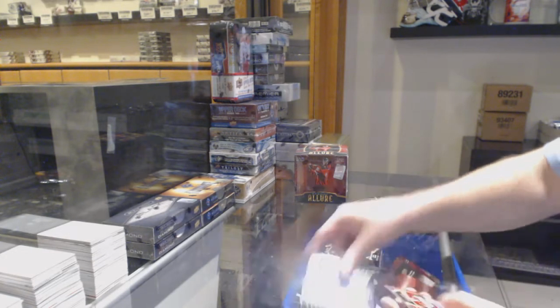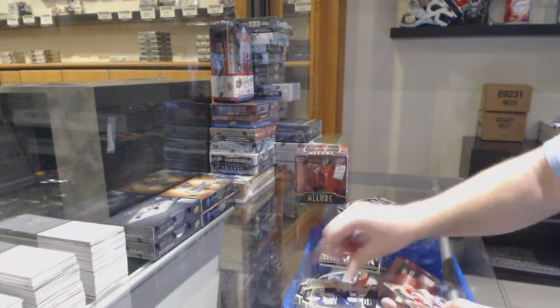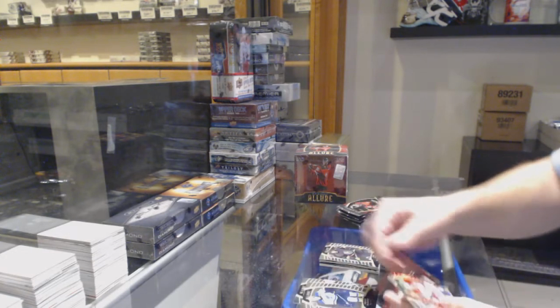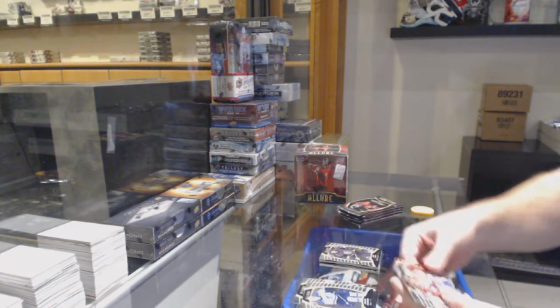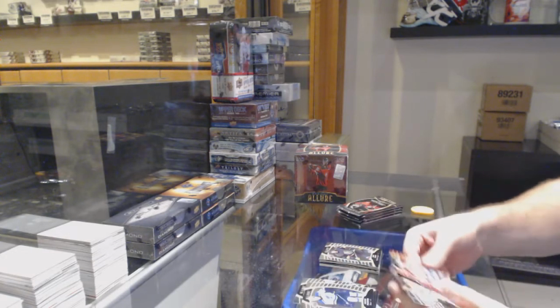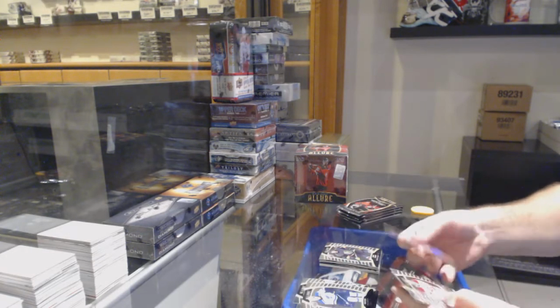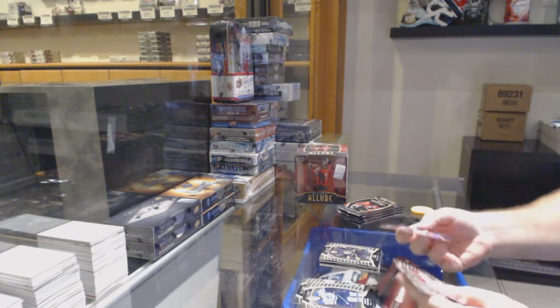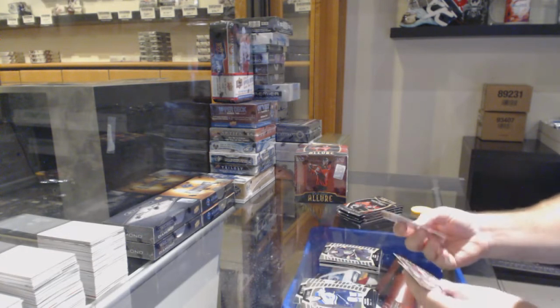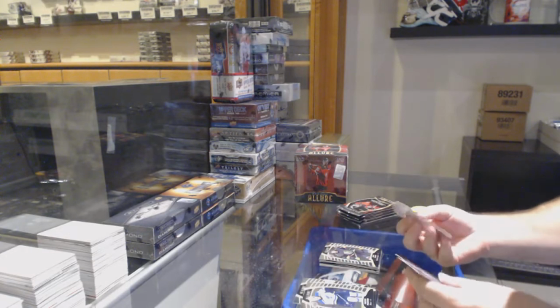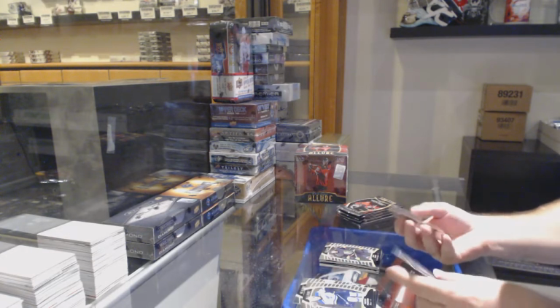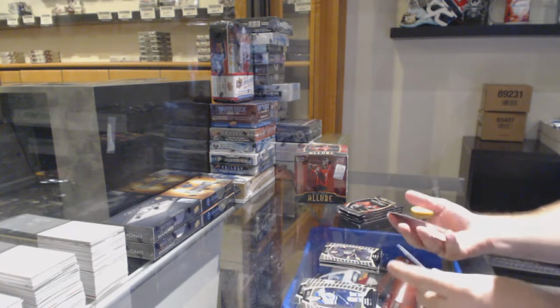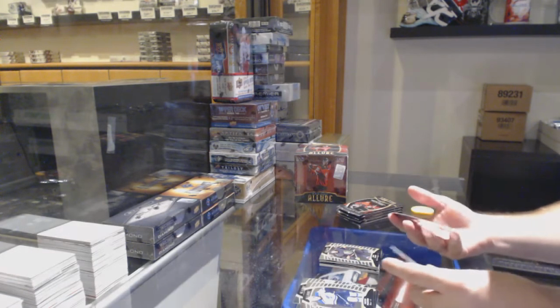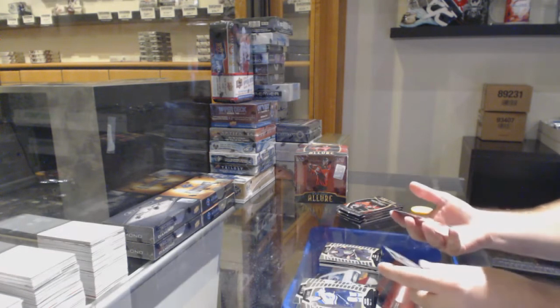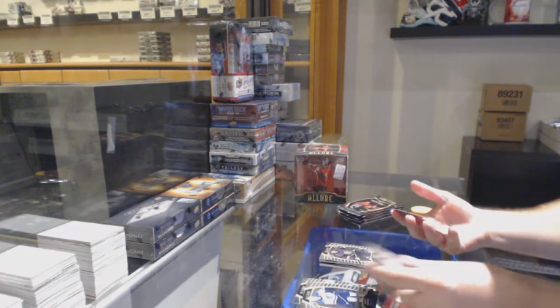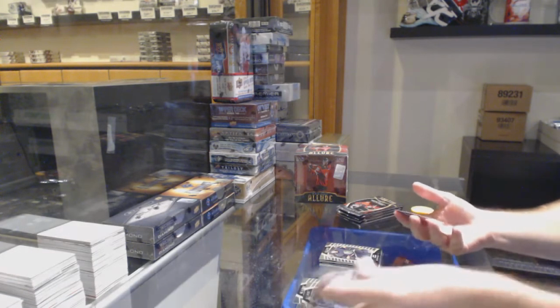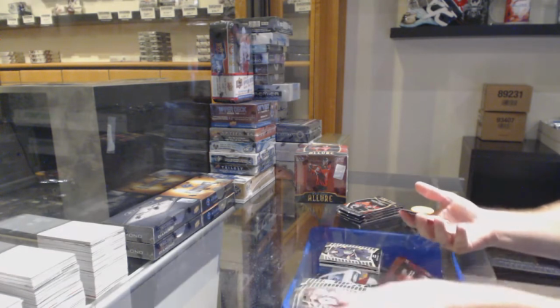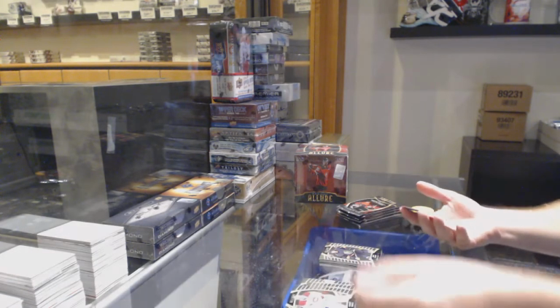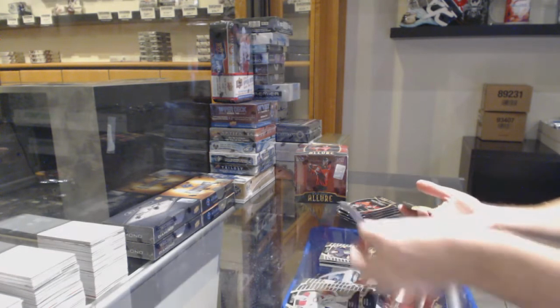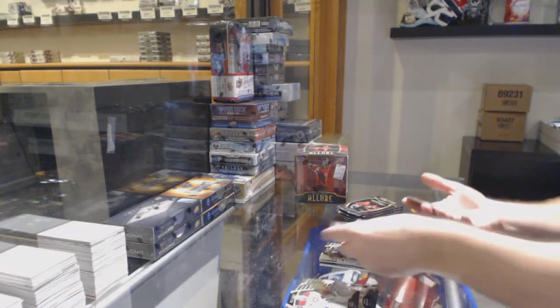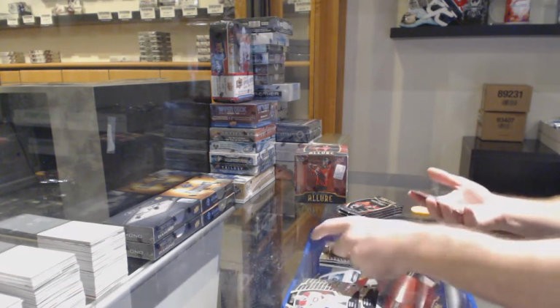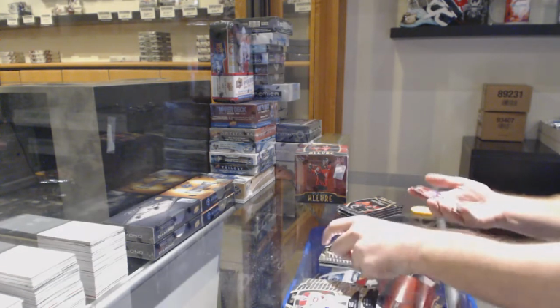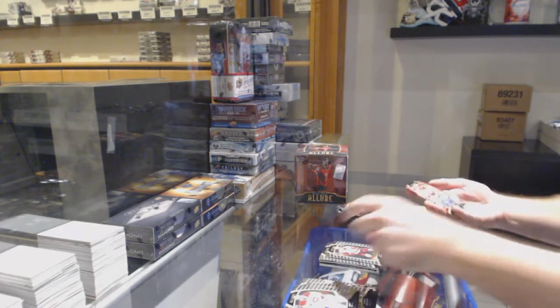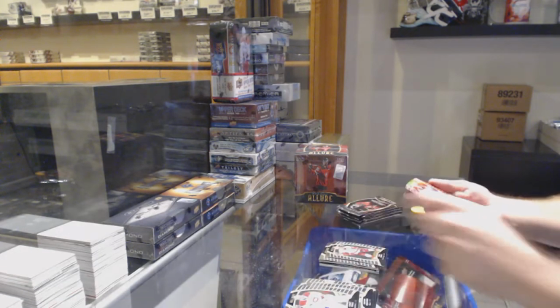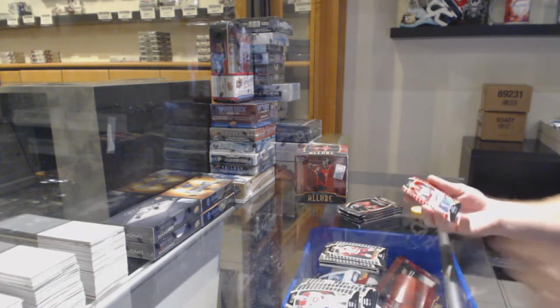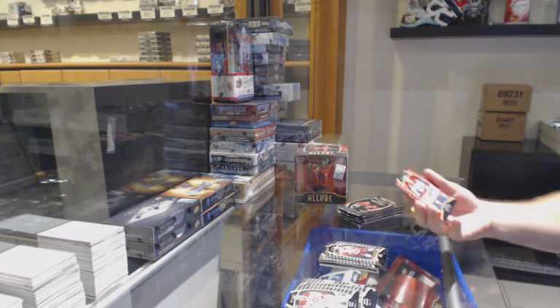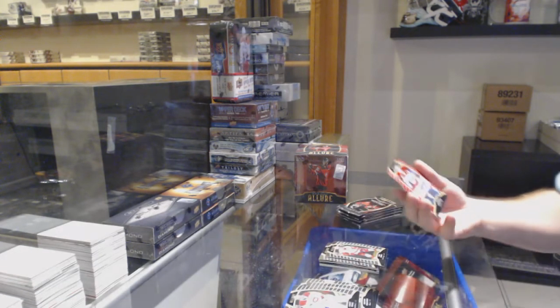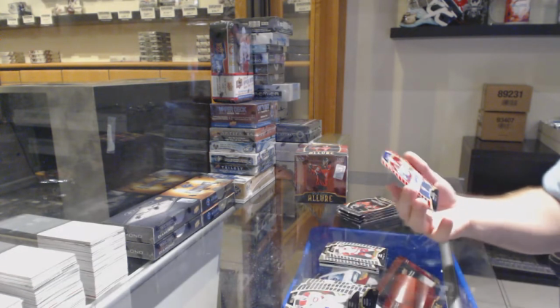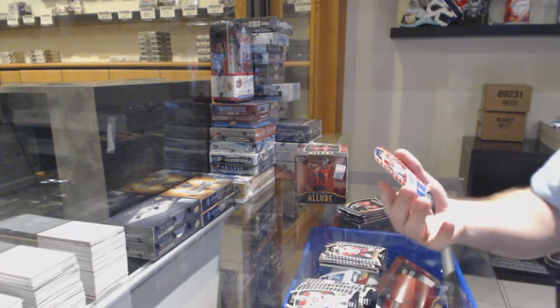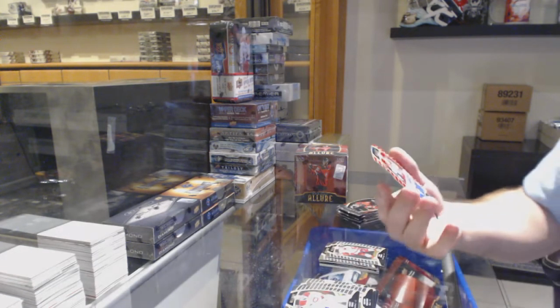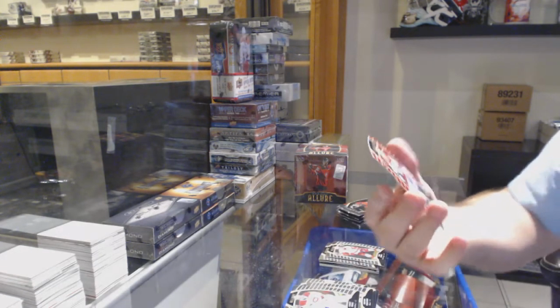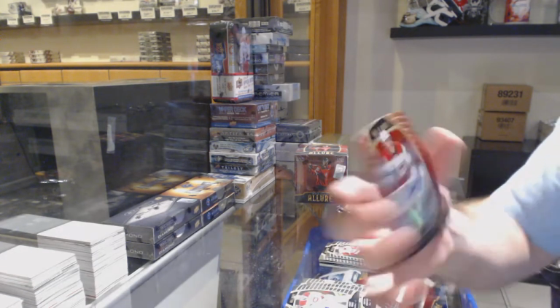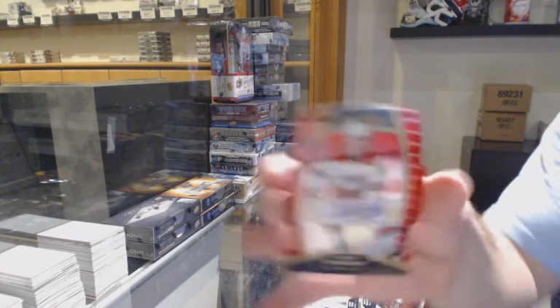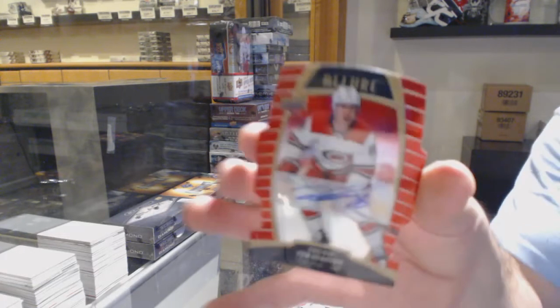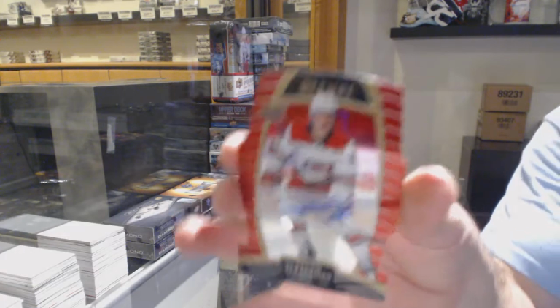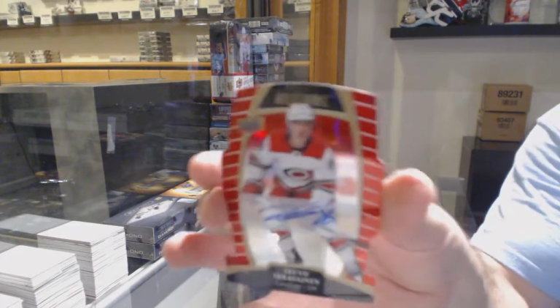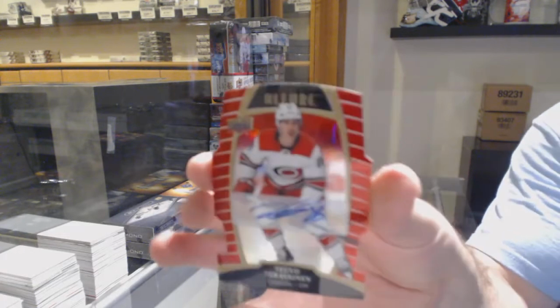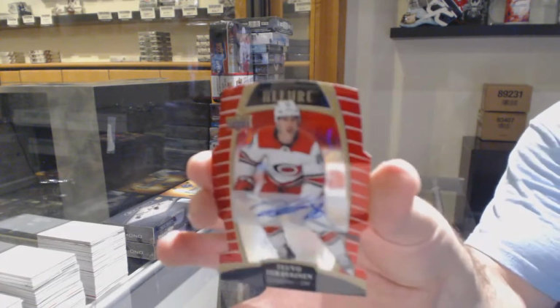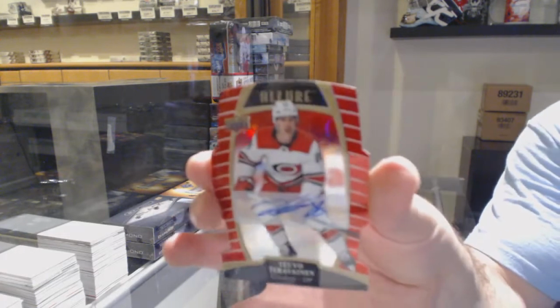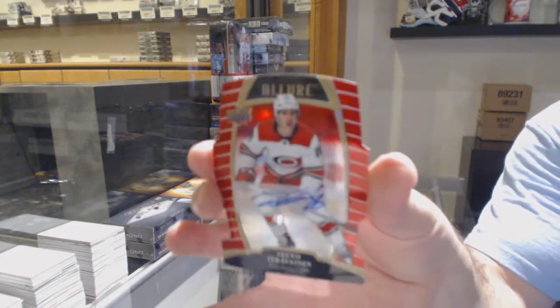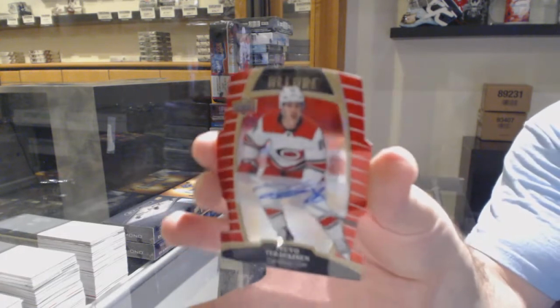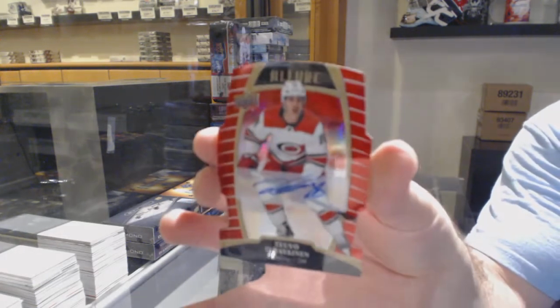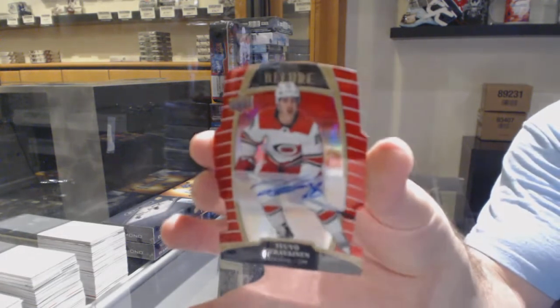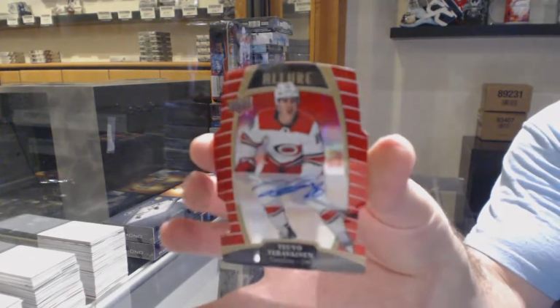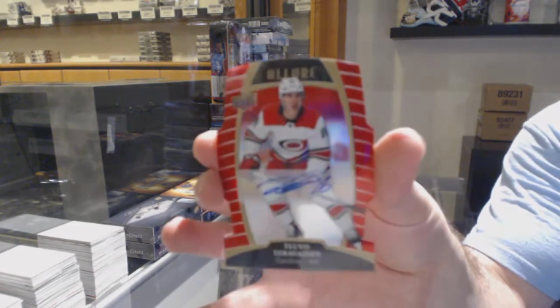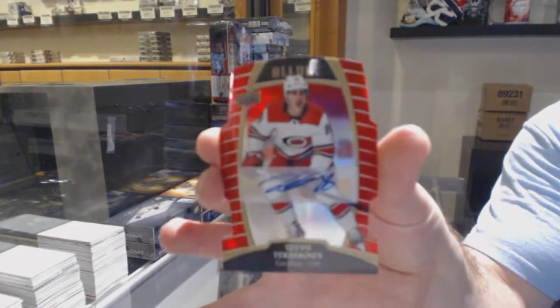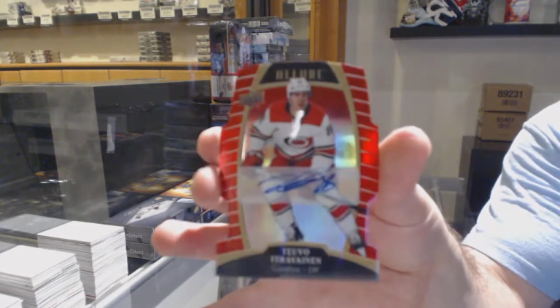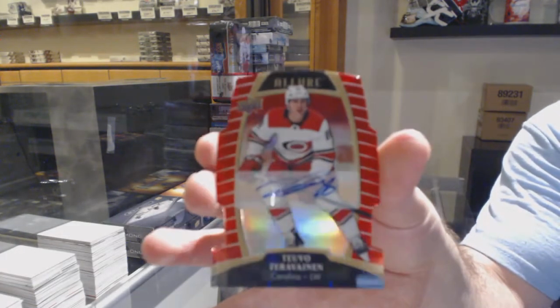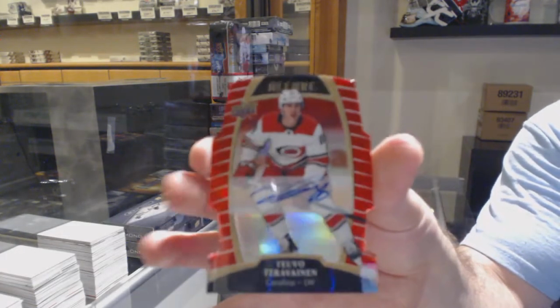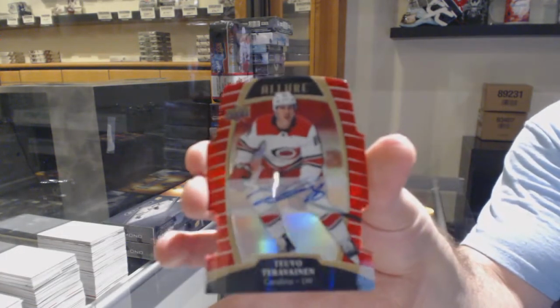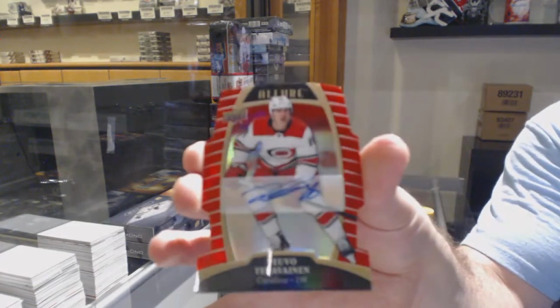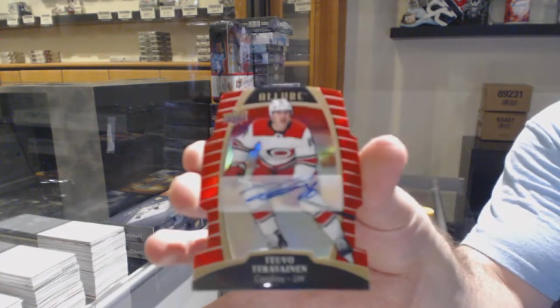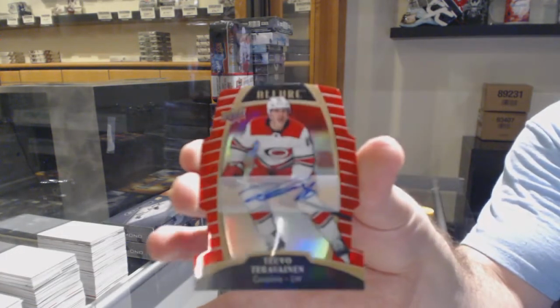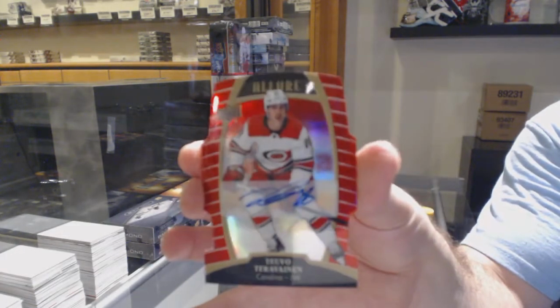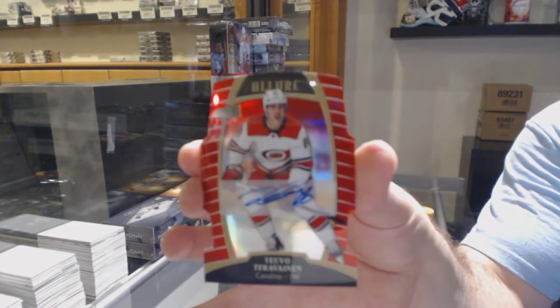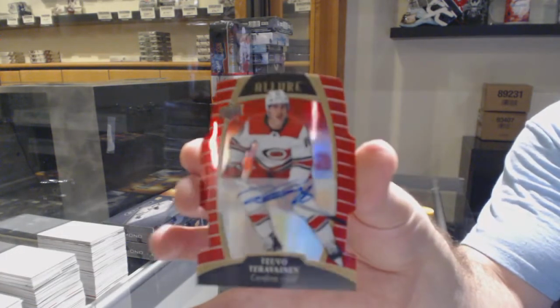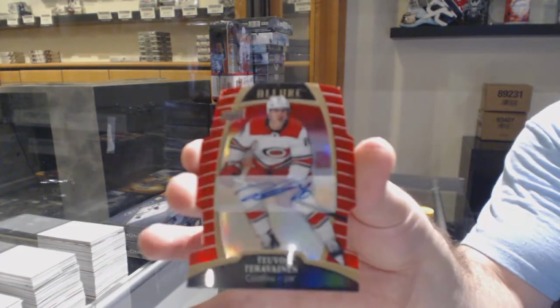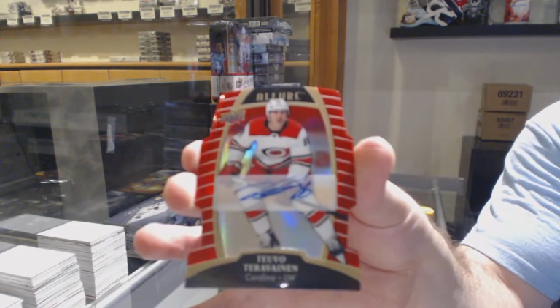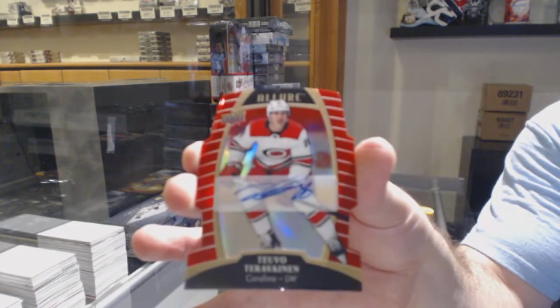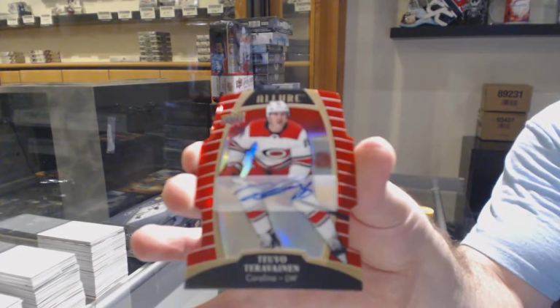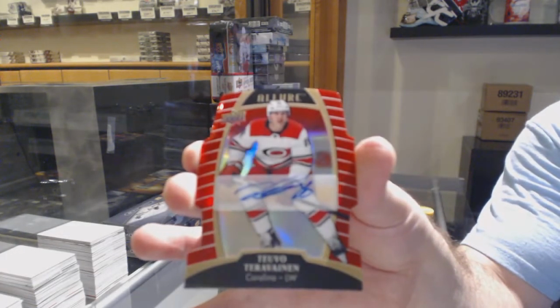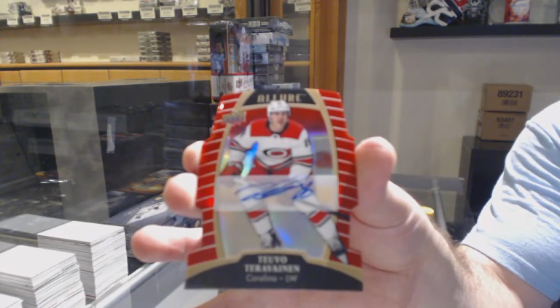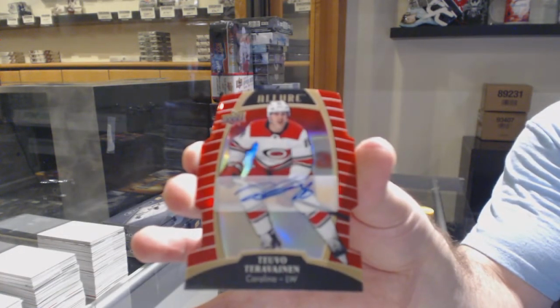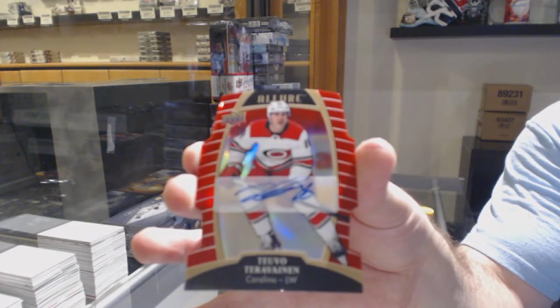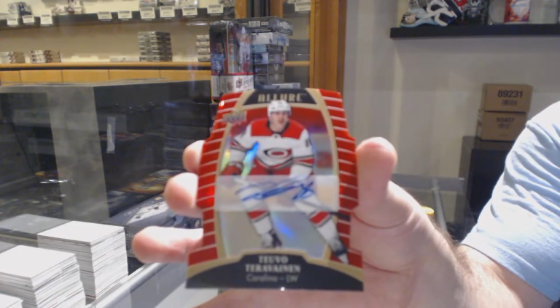We've got a rookie of Marossi and a Teuvo Terravainen red die cut auto.